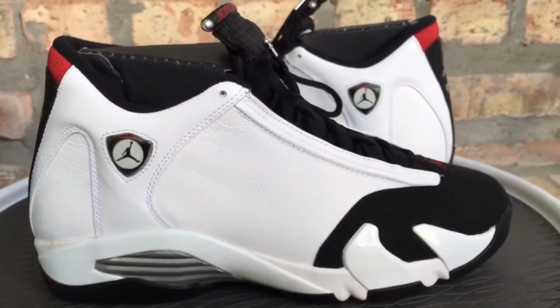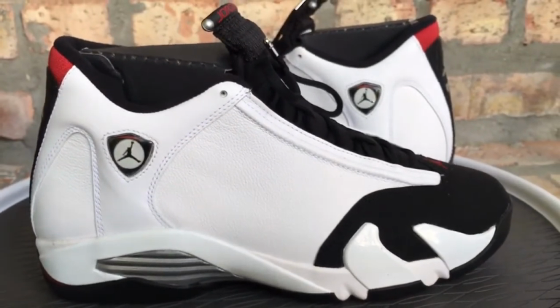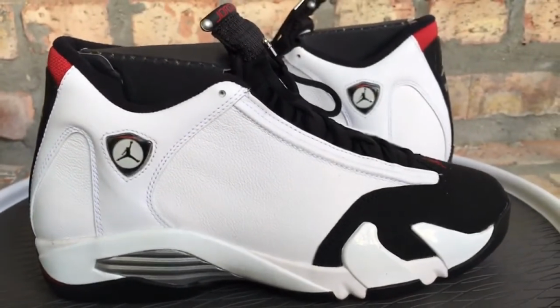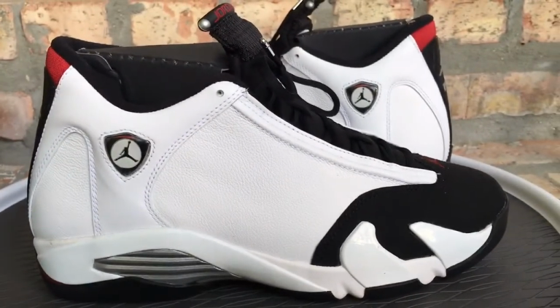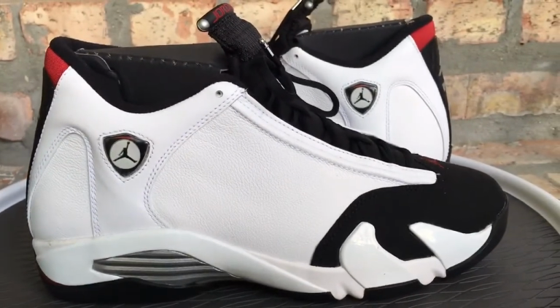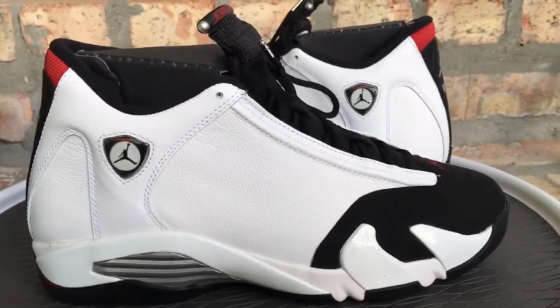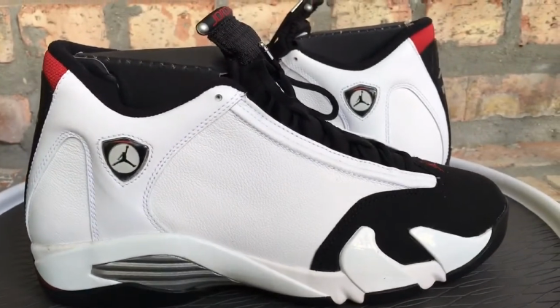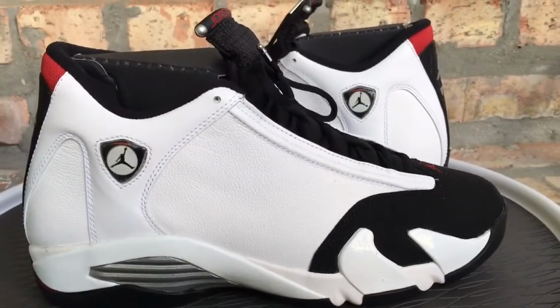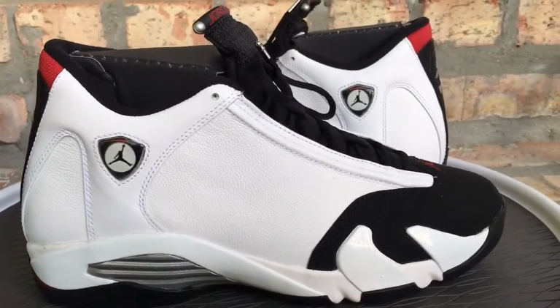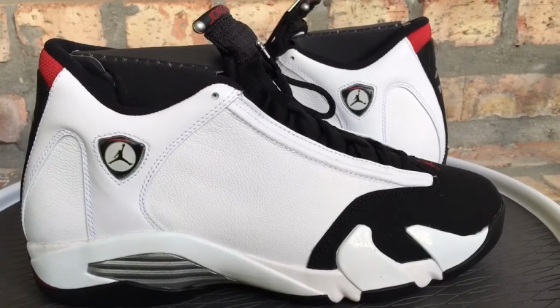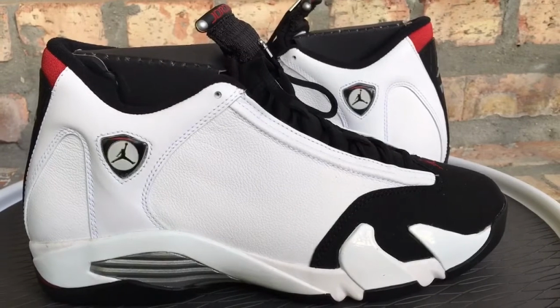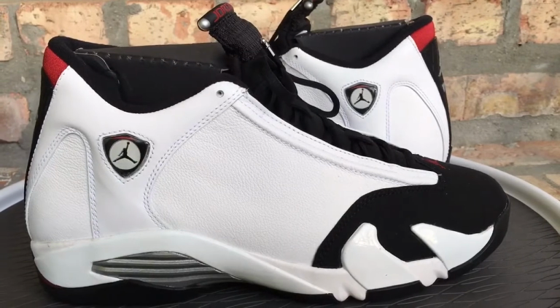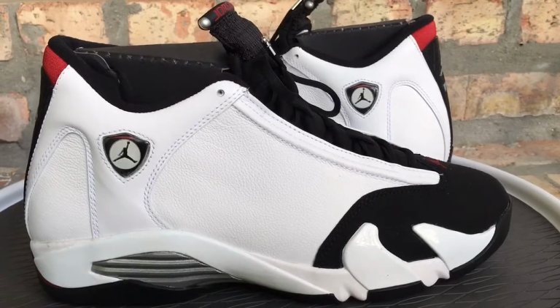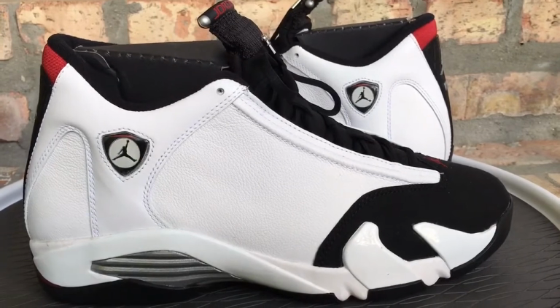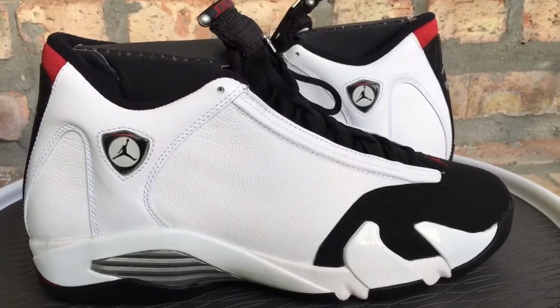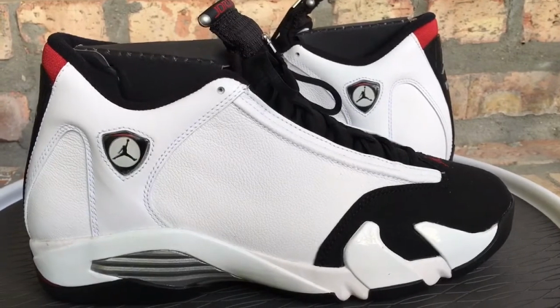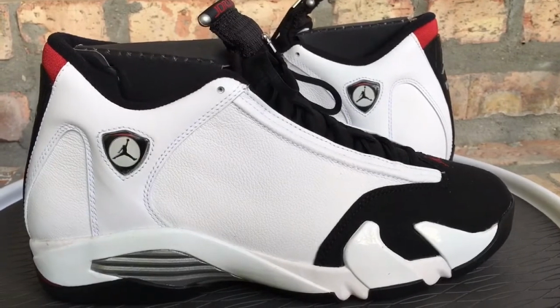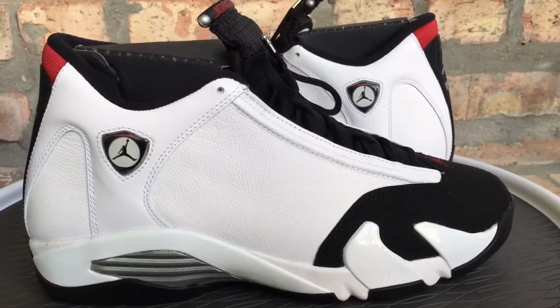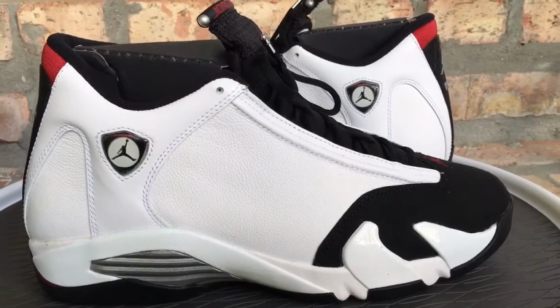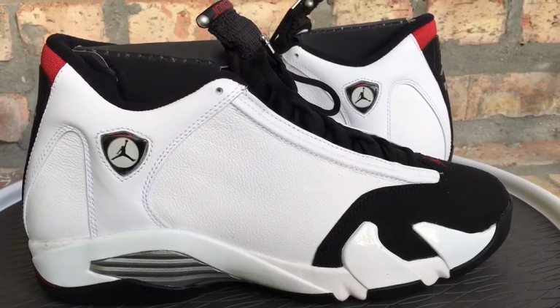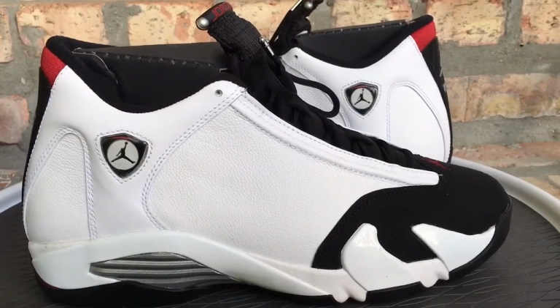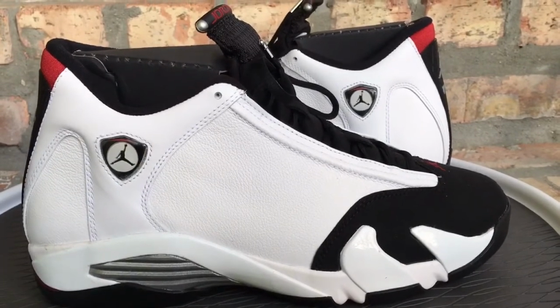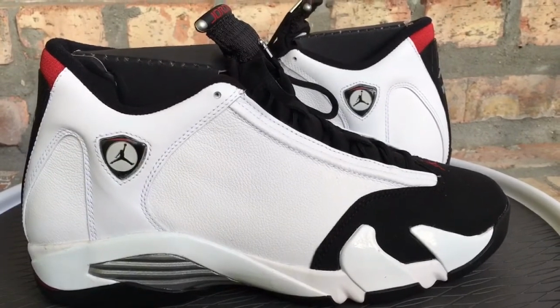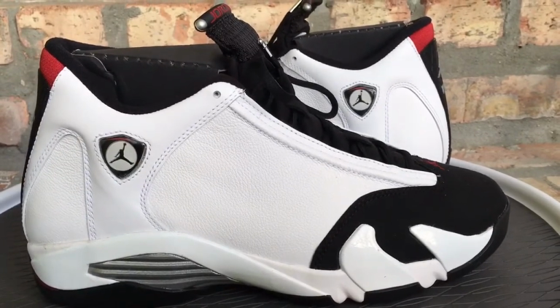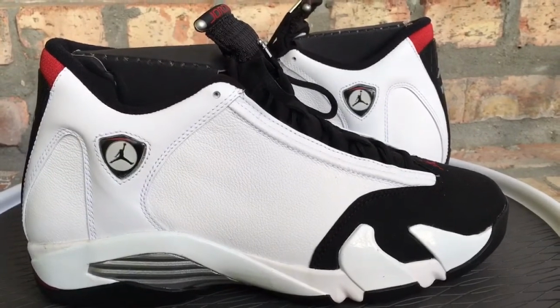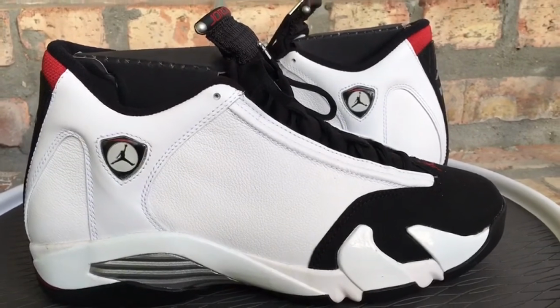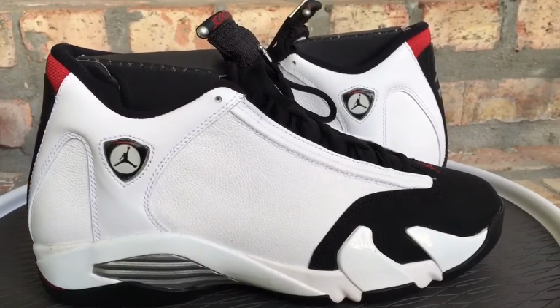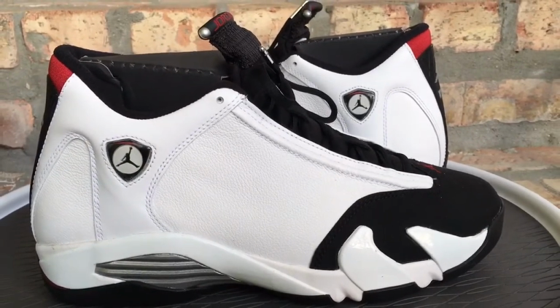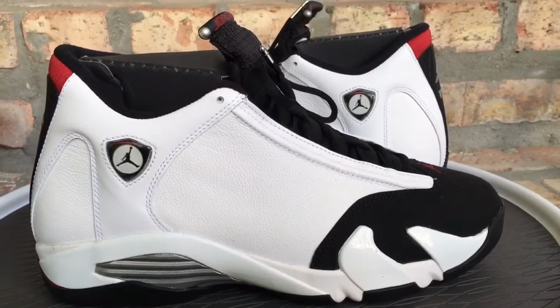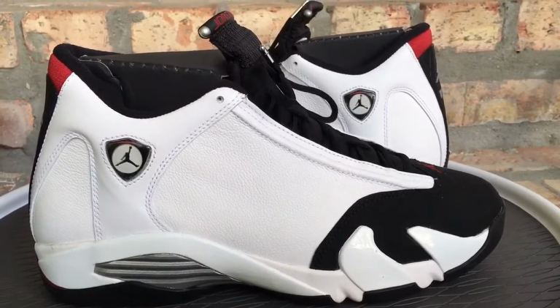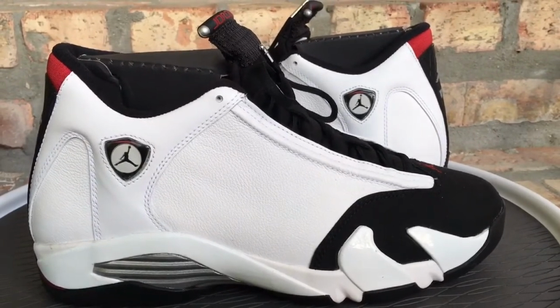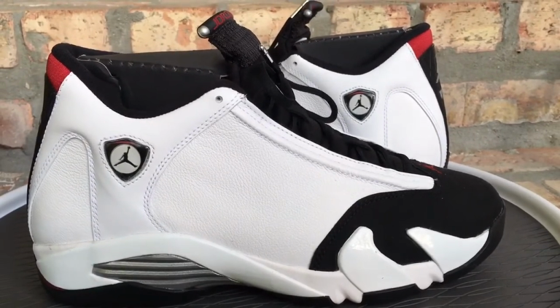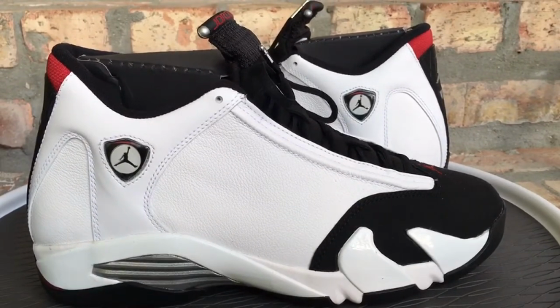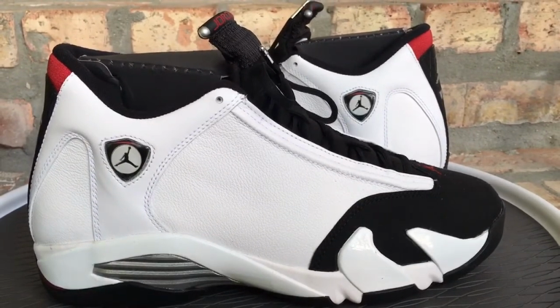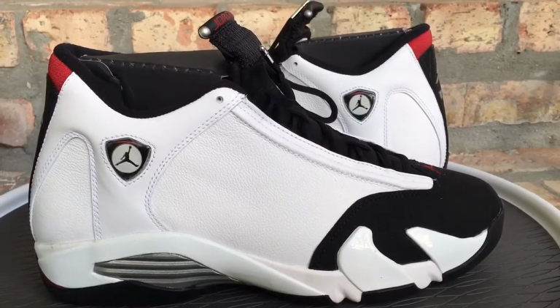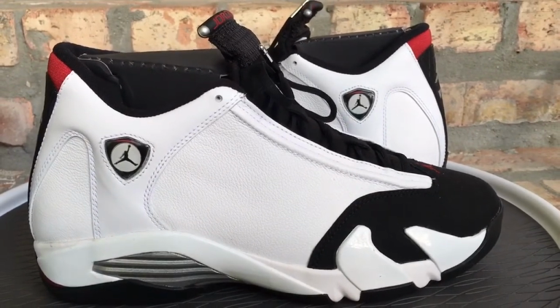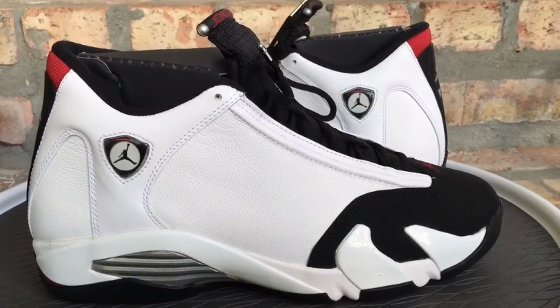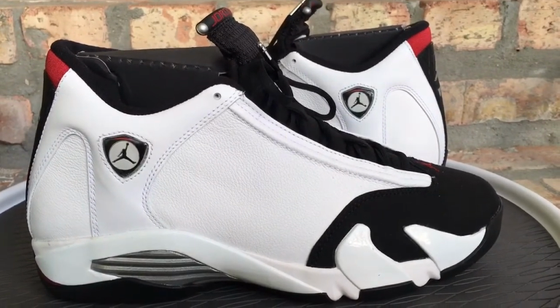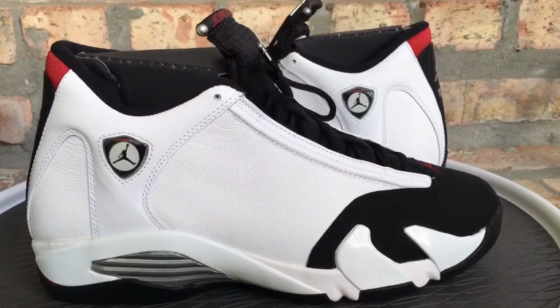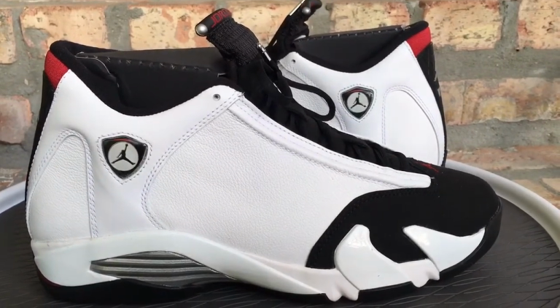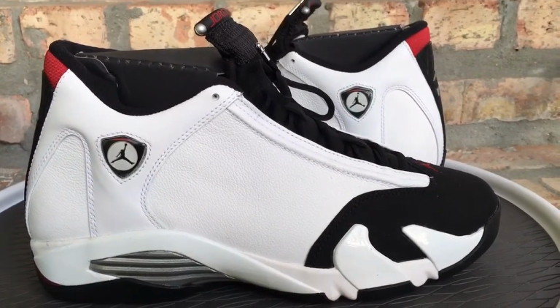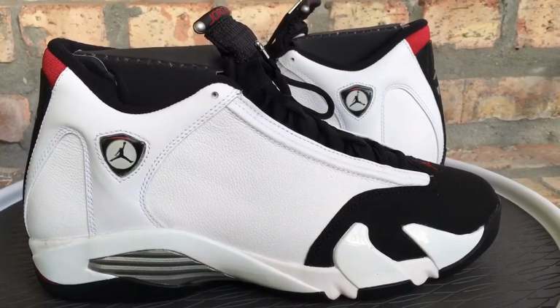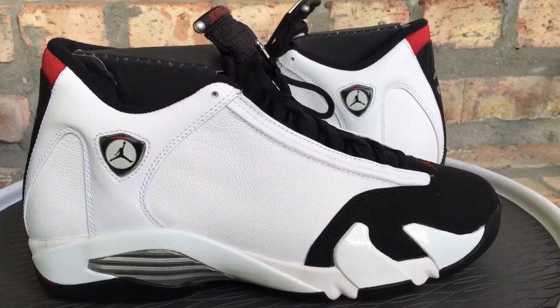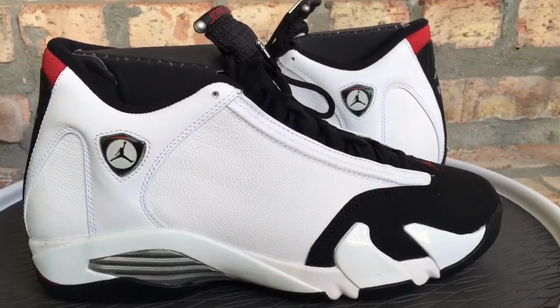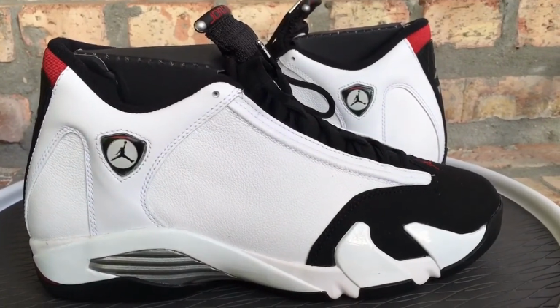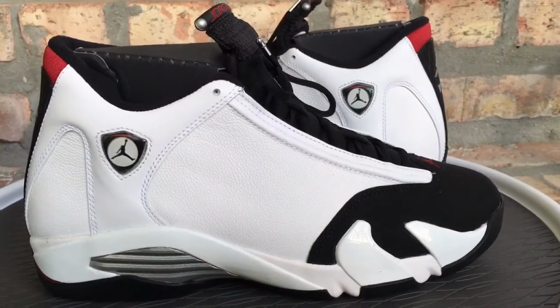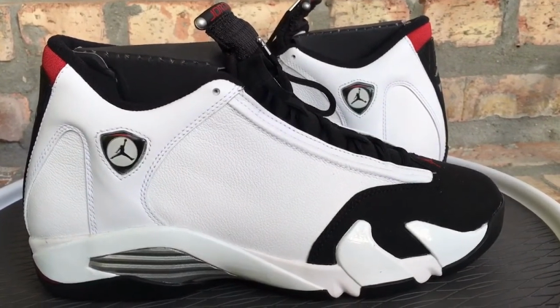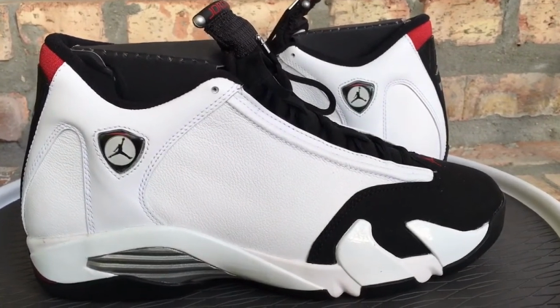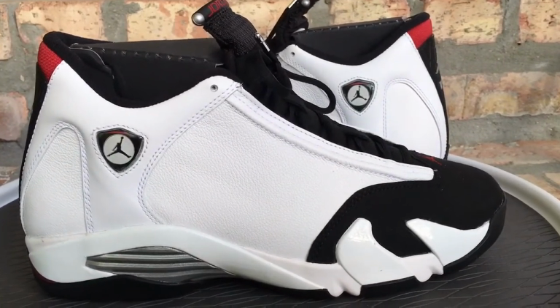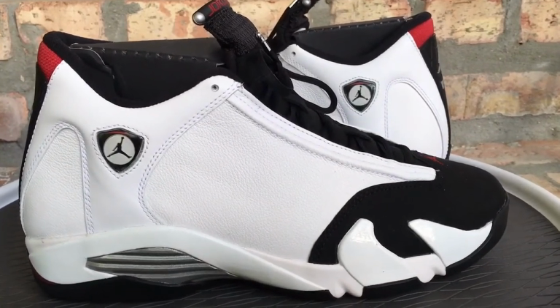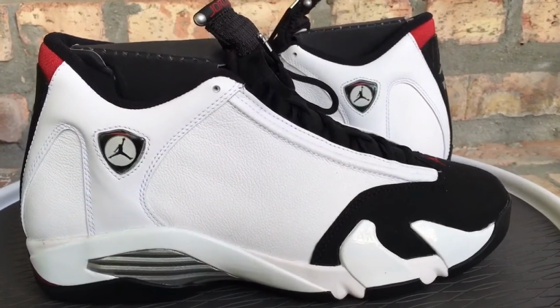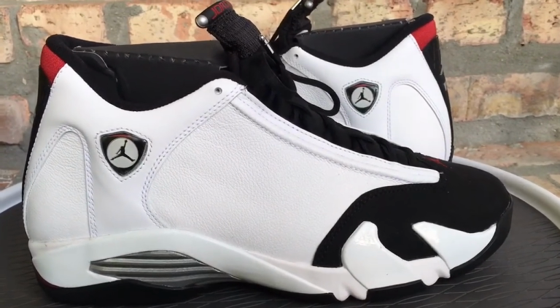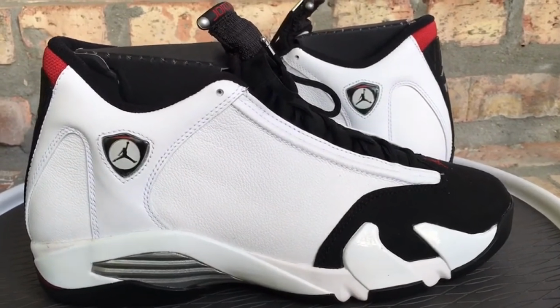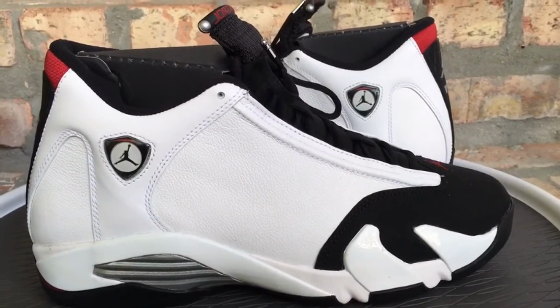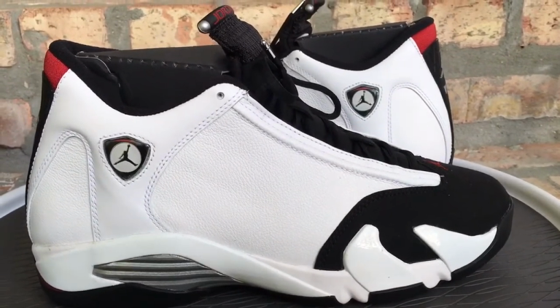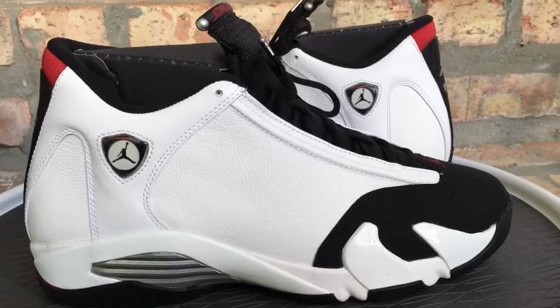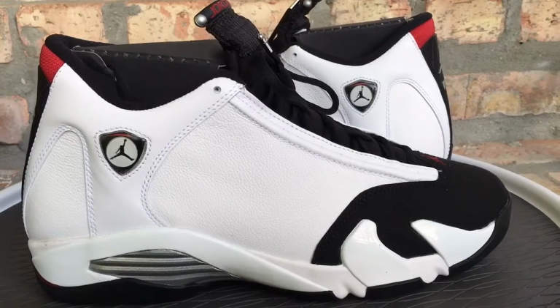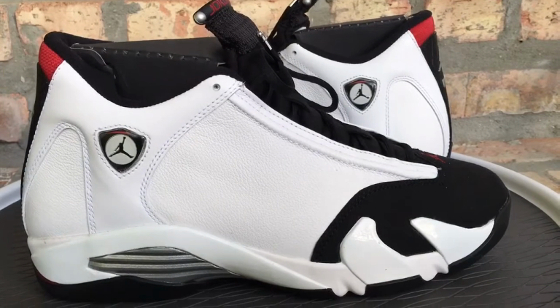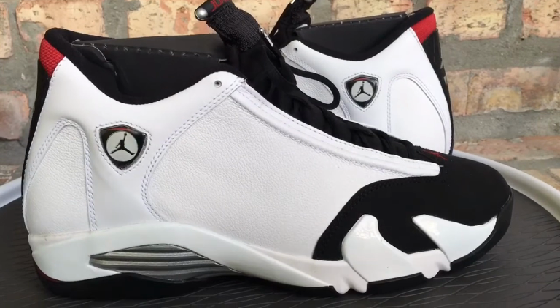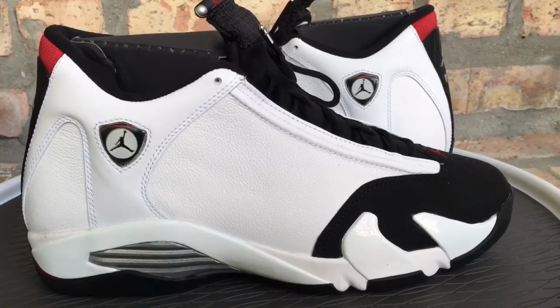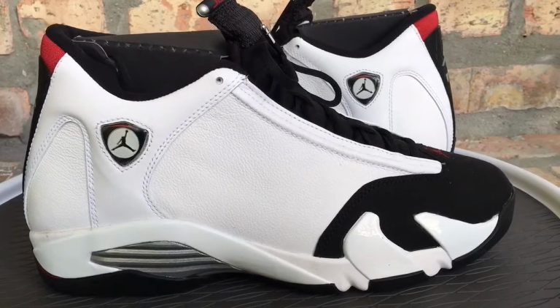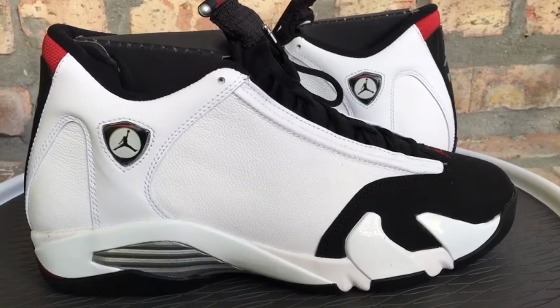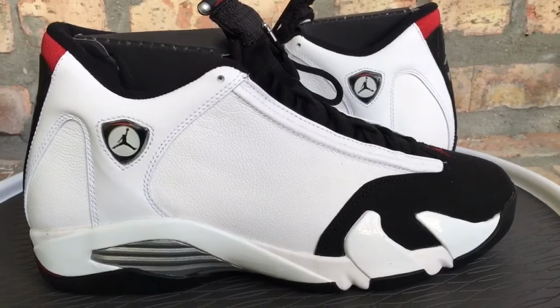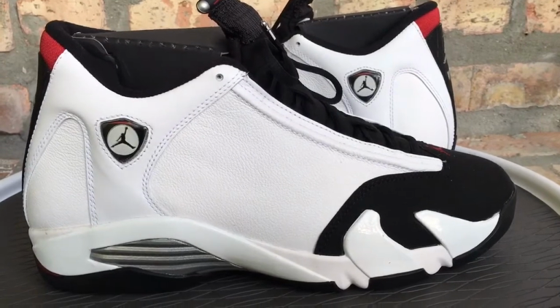The 14s were the last shoe MJ wore during his last repeat run — just a little history.